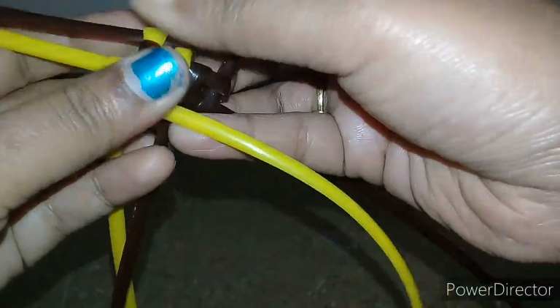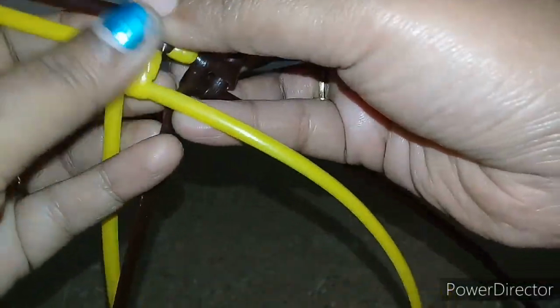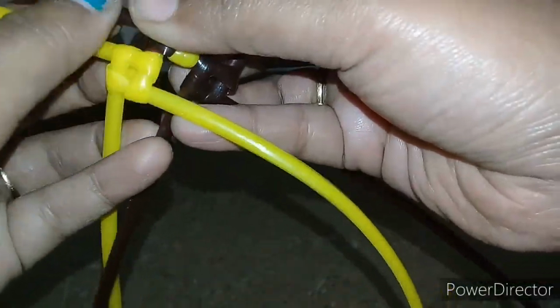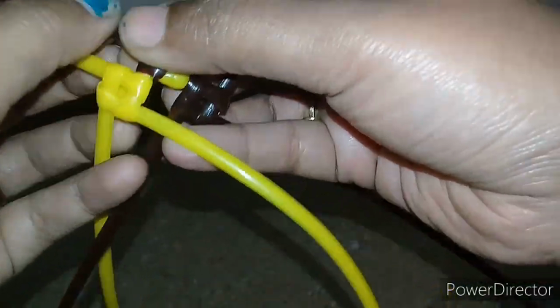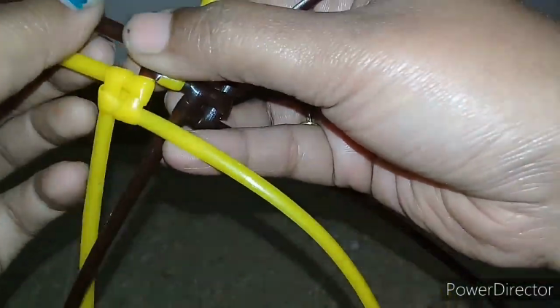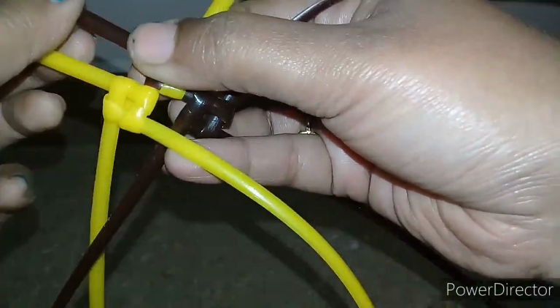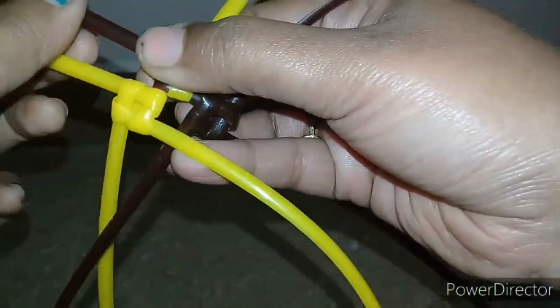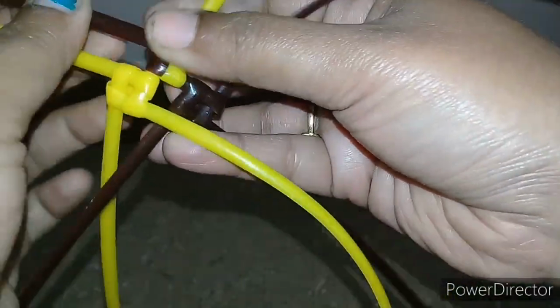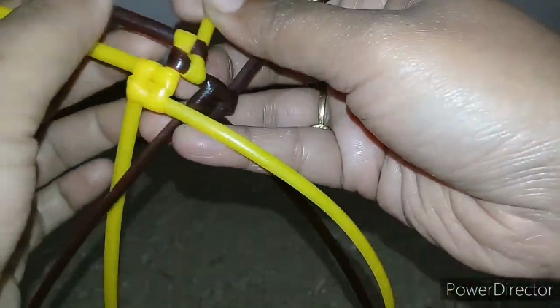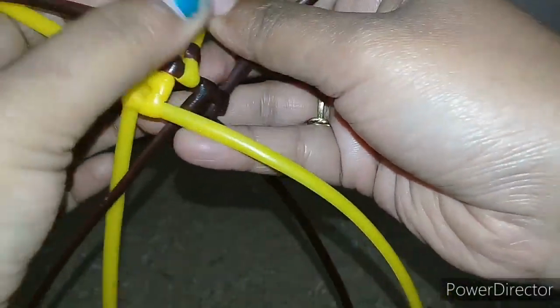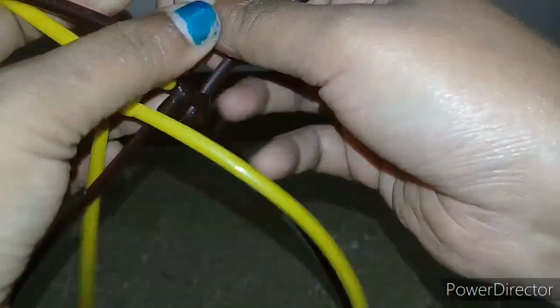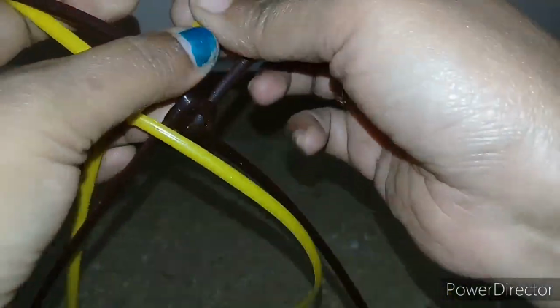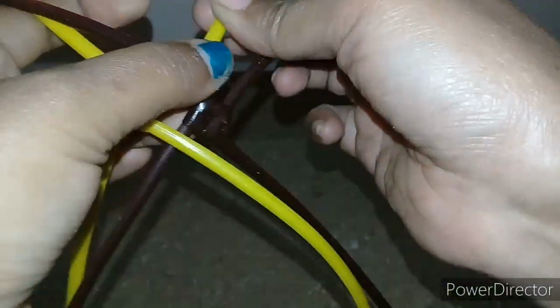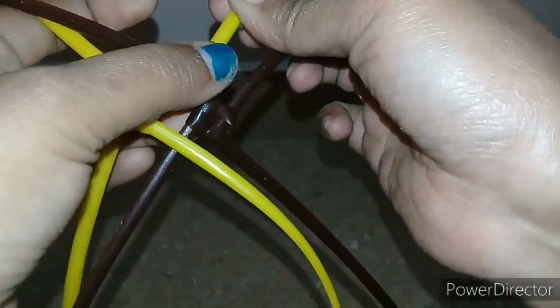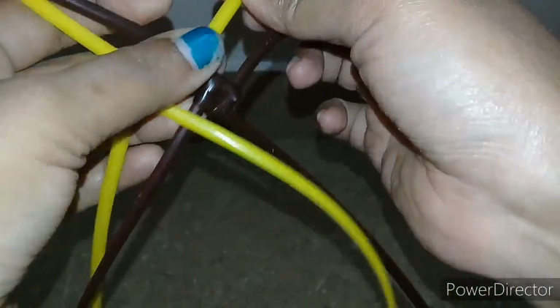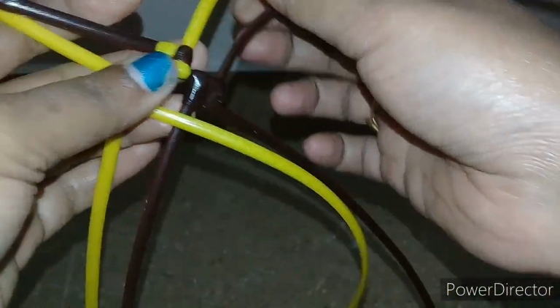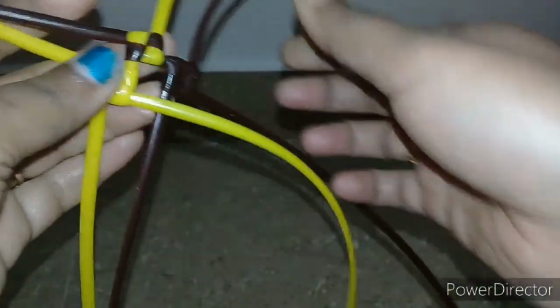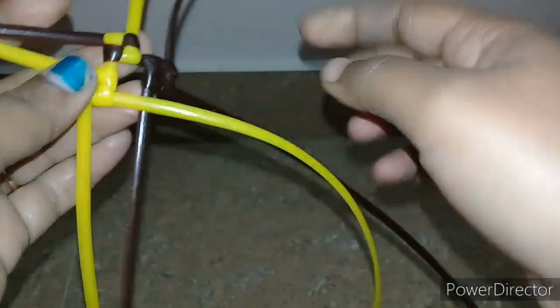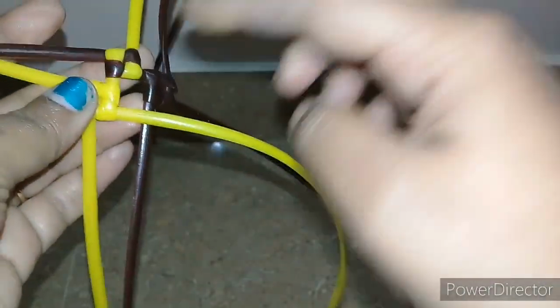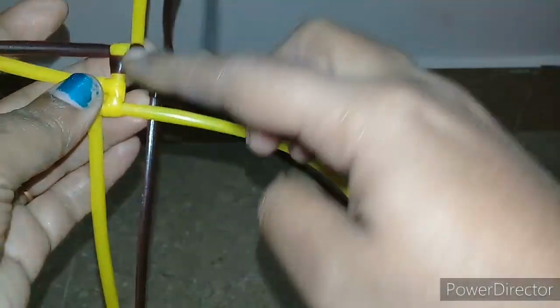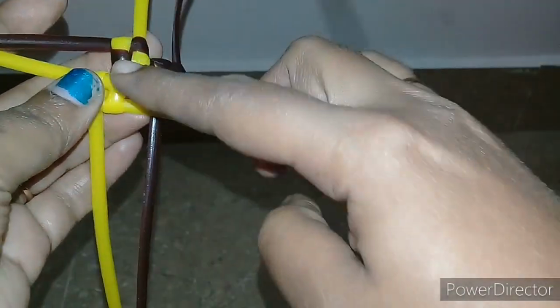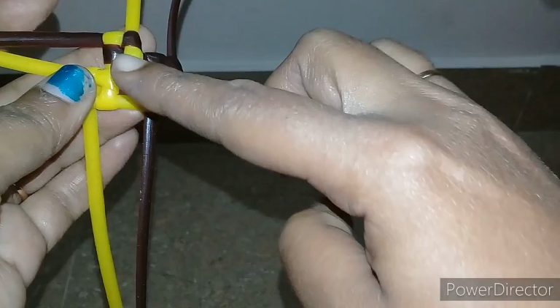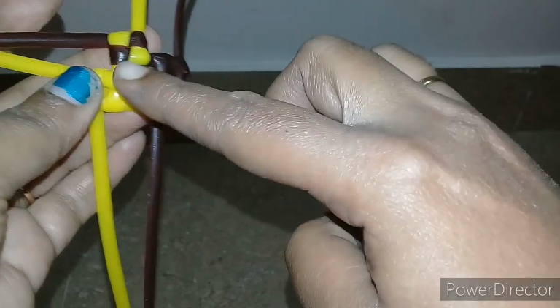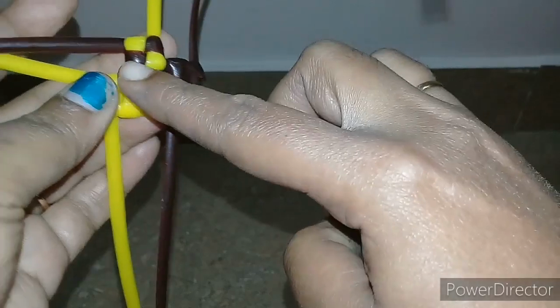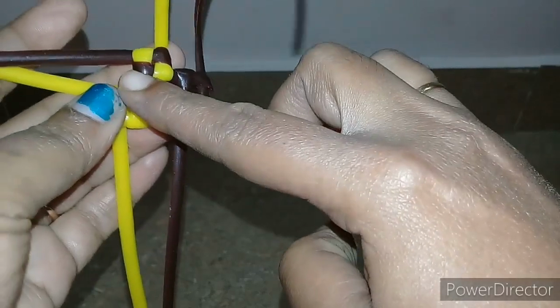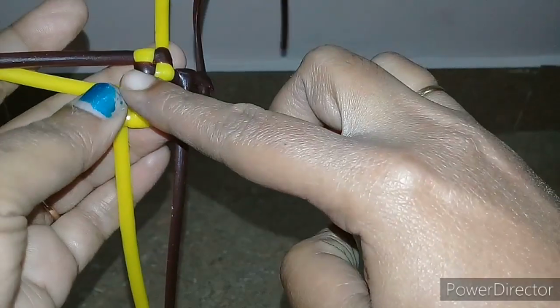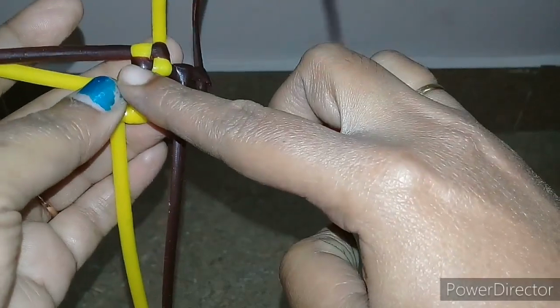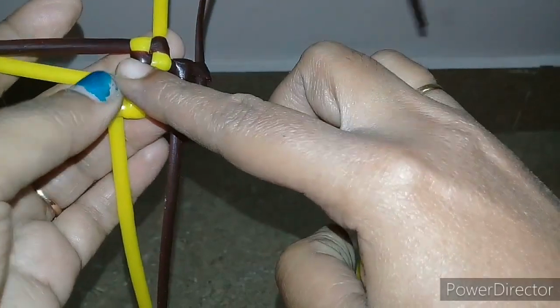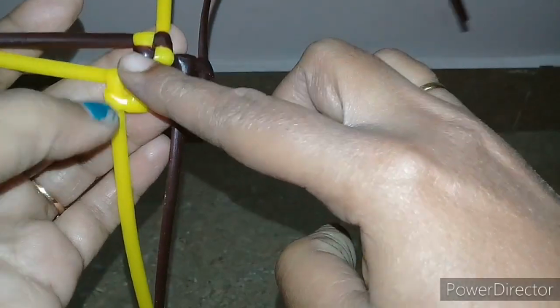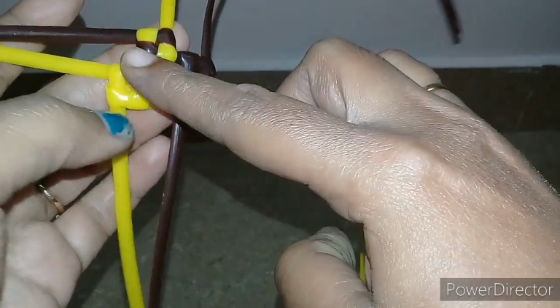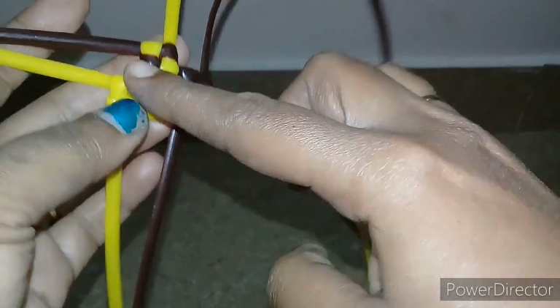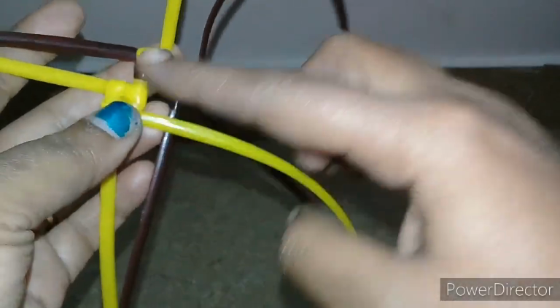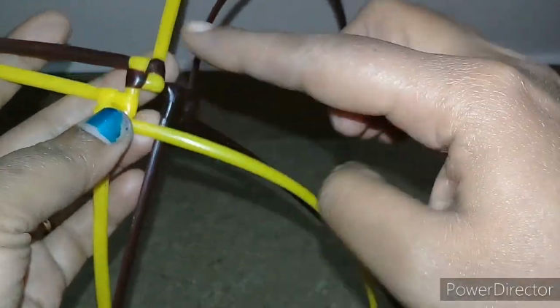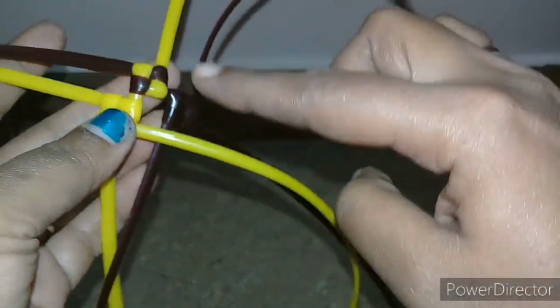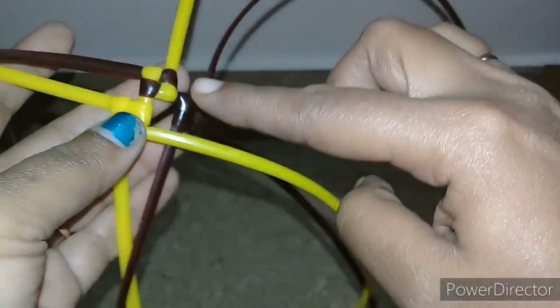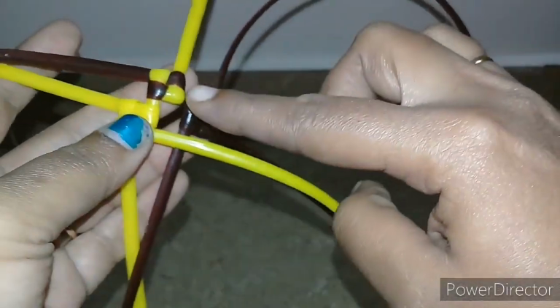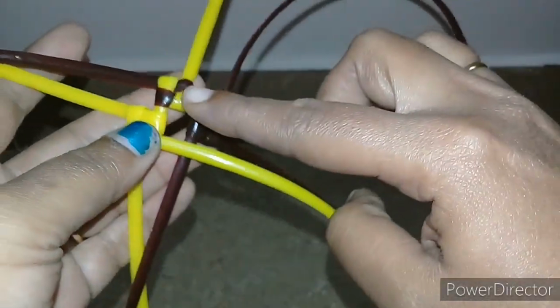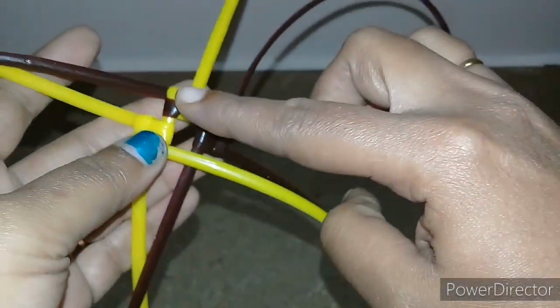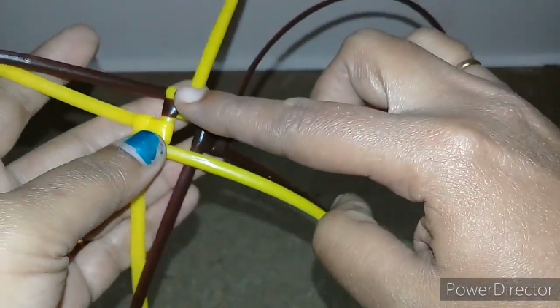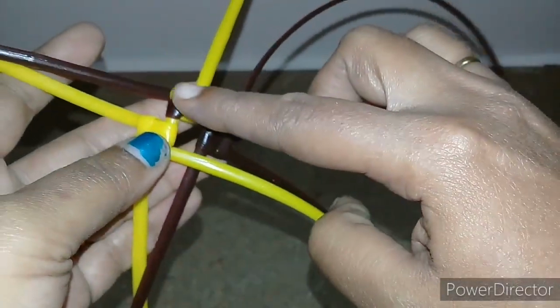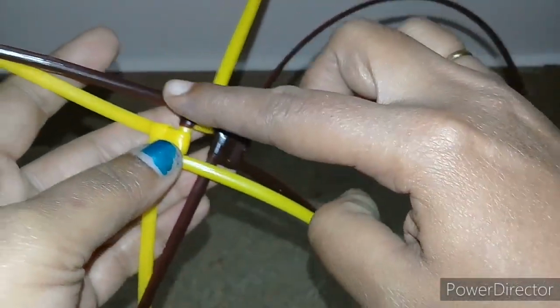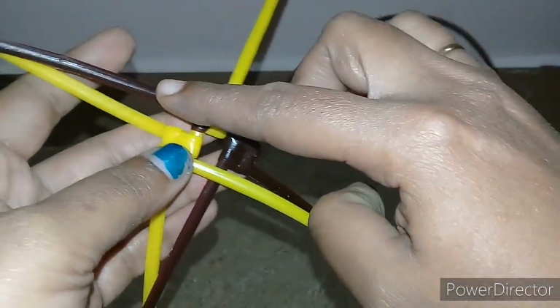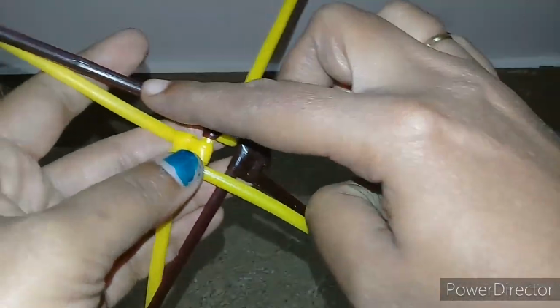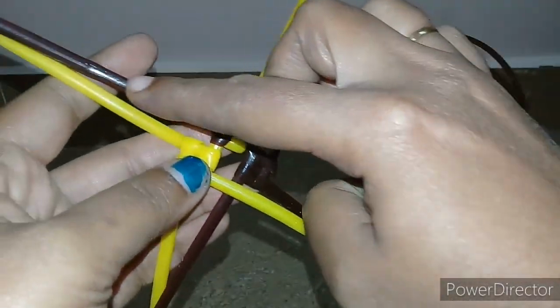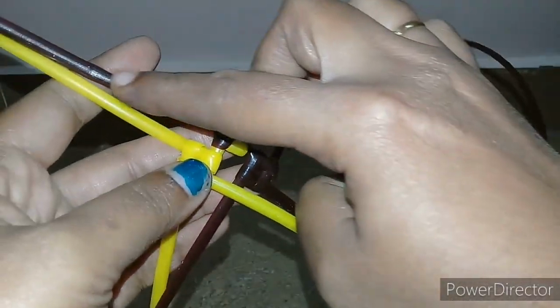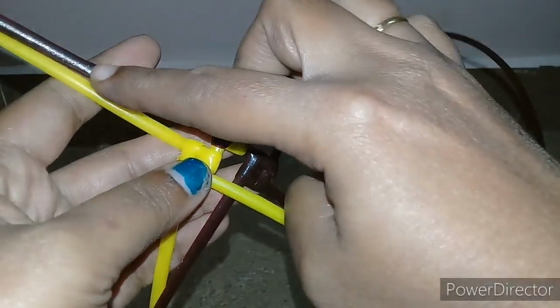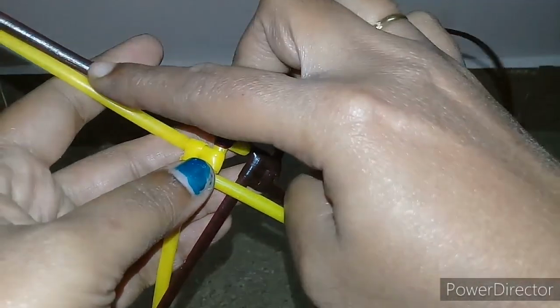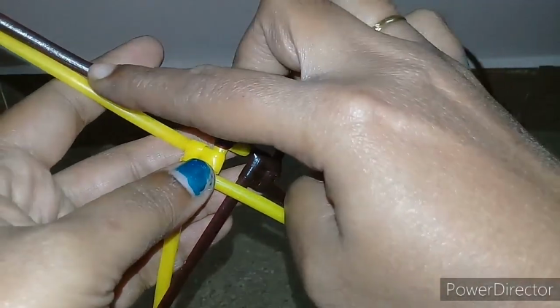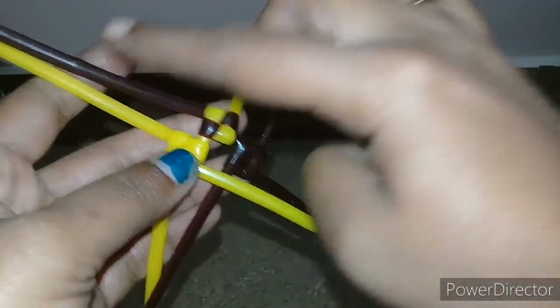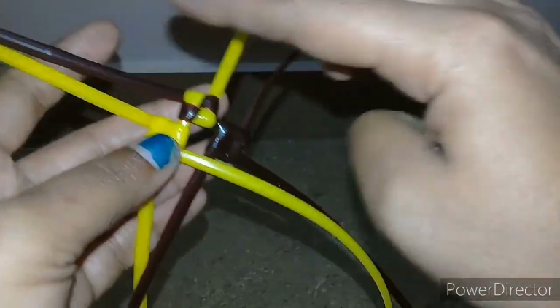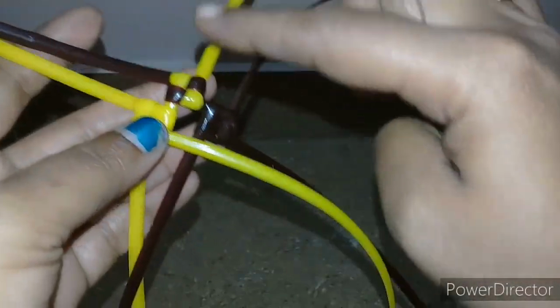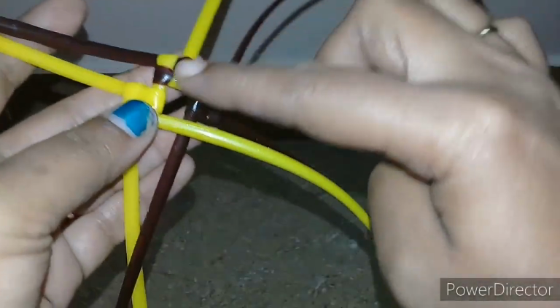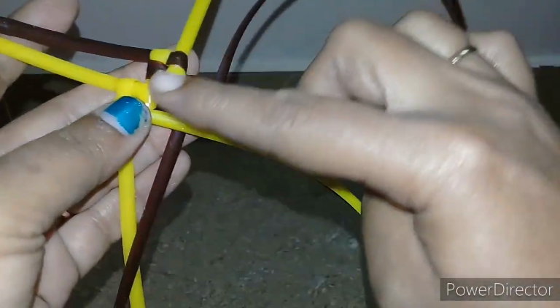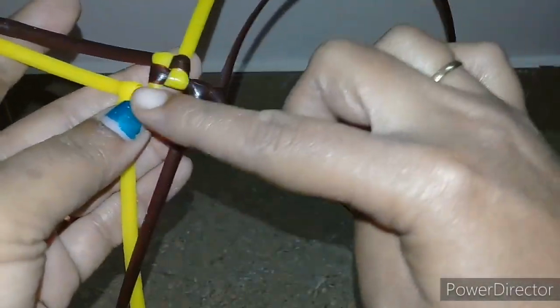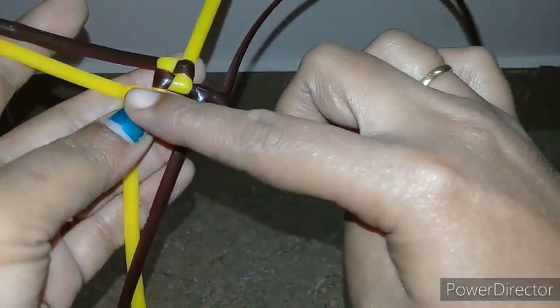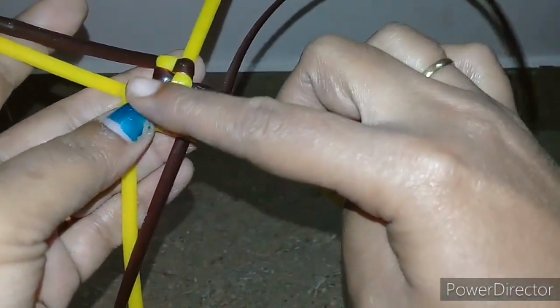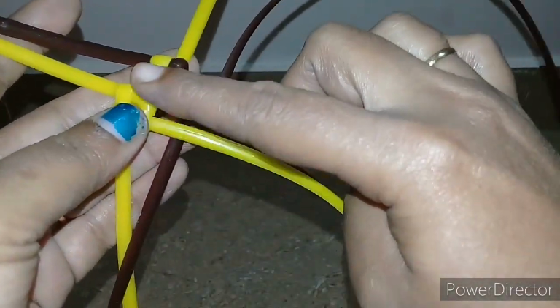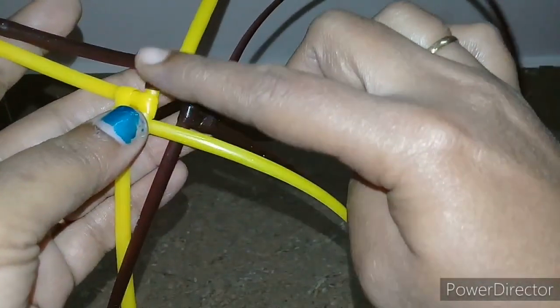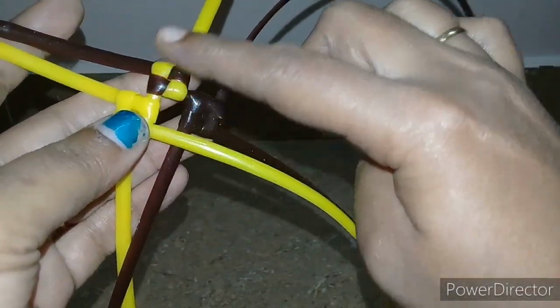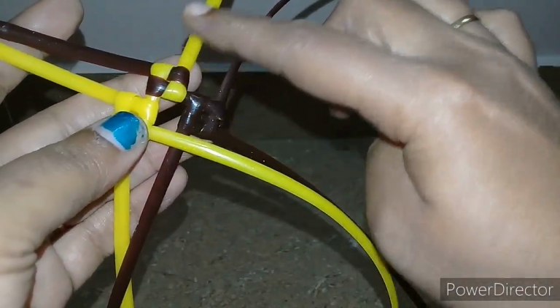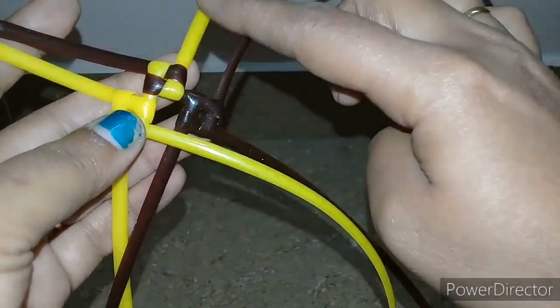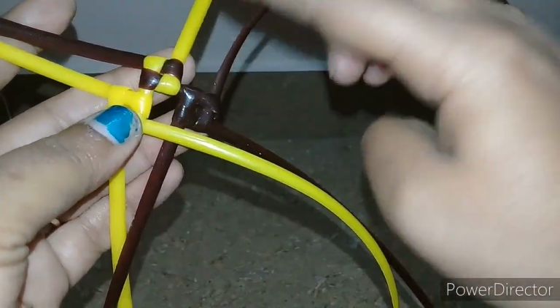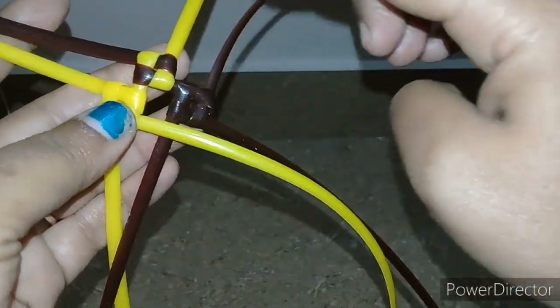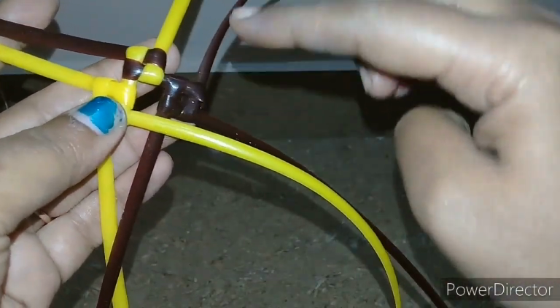We will add a bit more. So we will add the final knot, cornered. Then the red color will join.